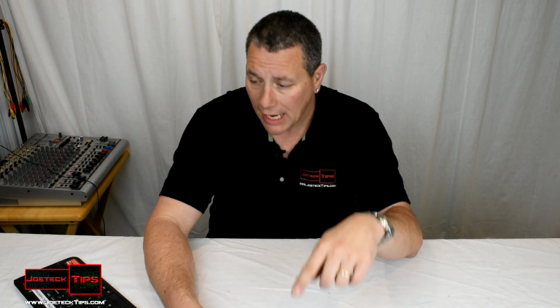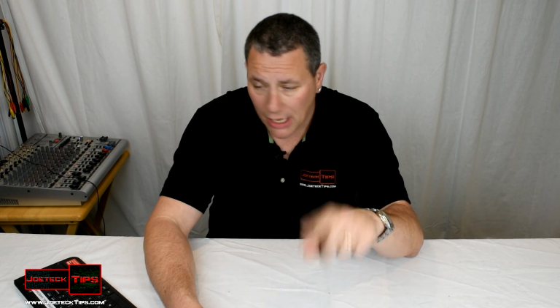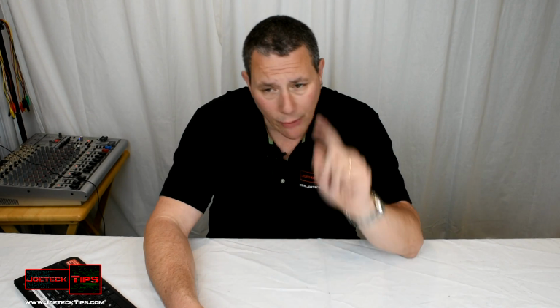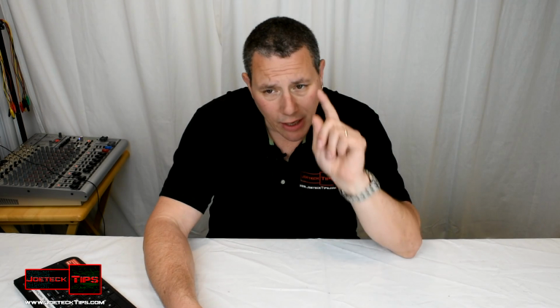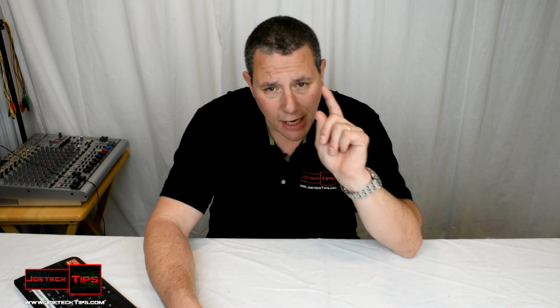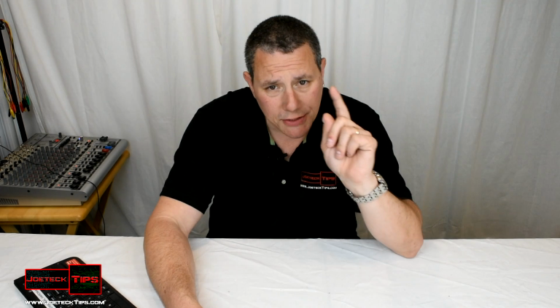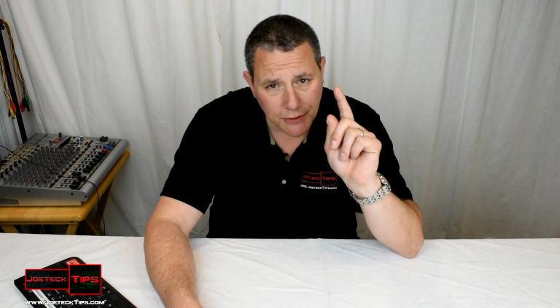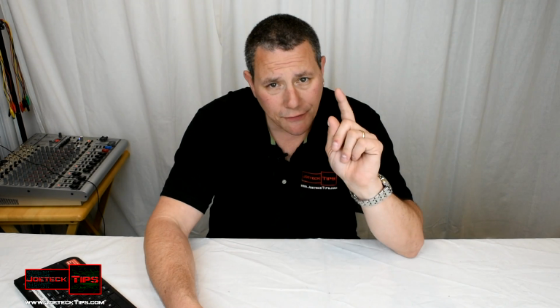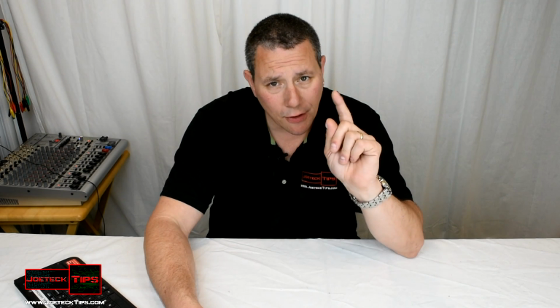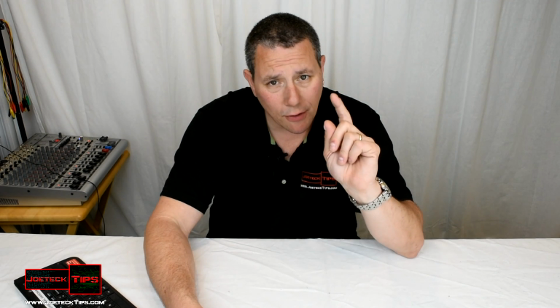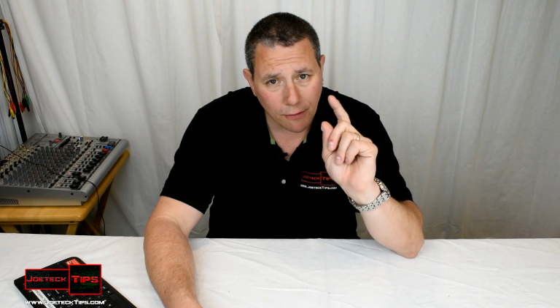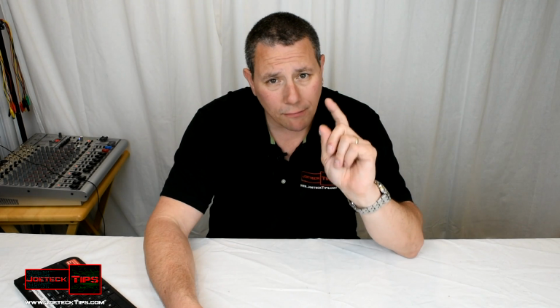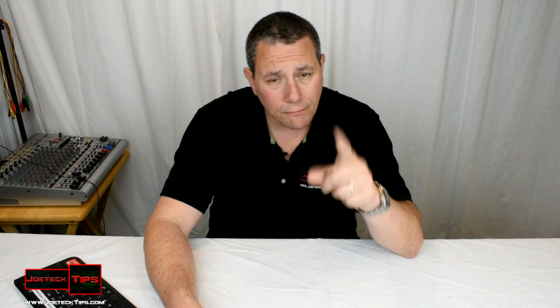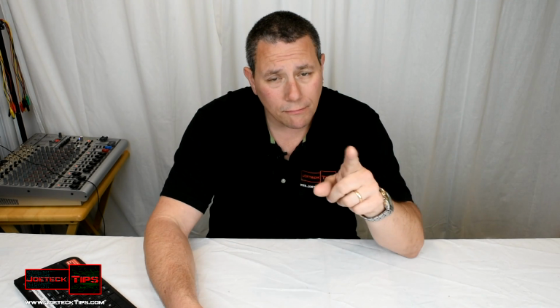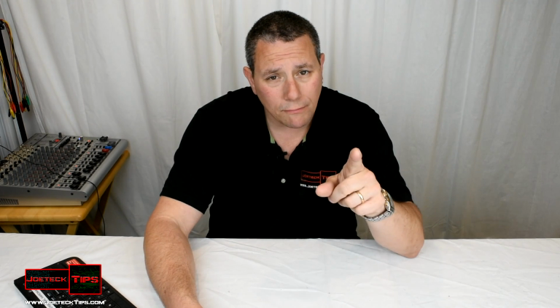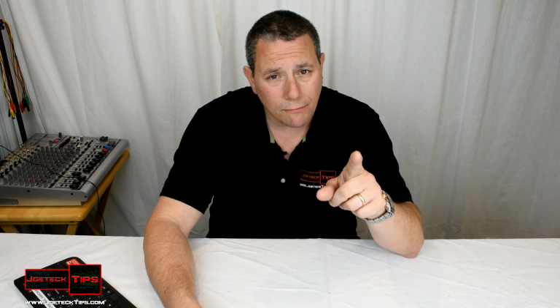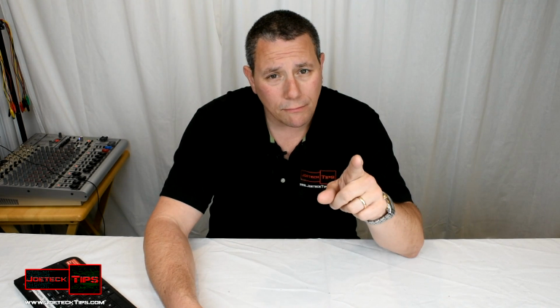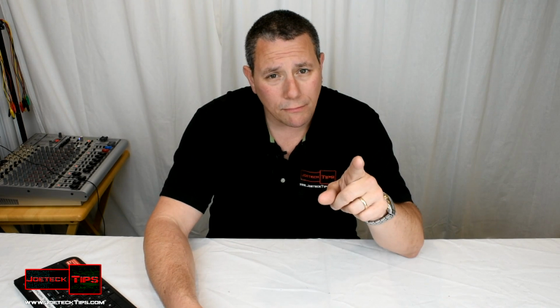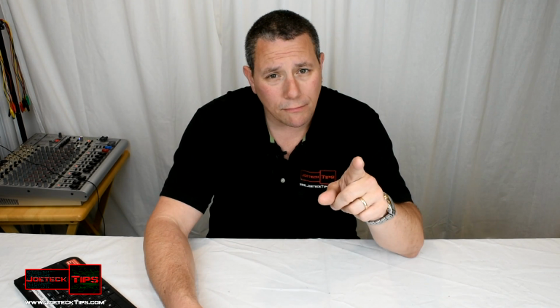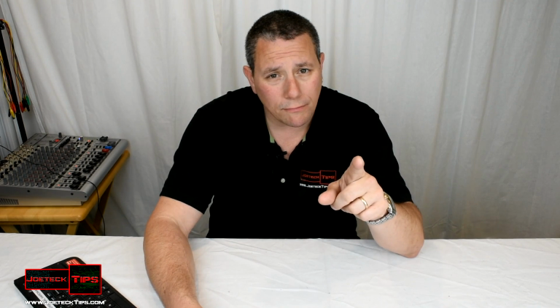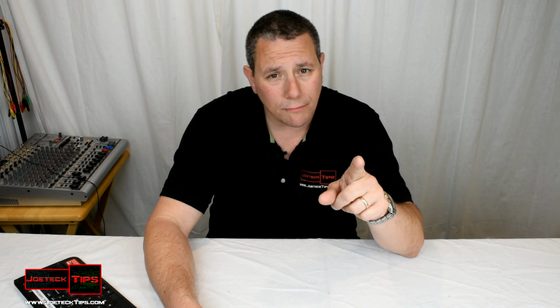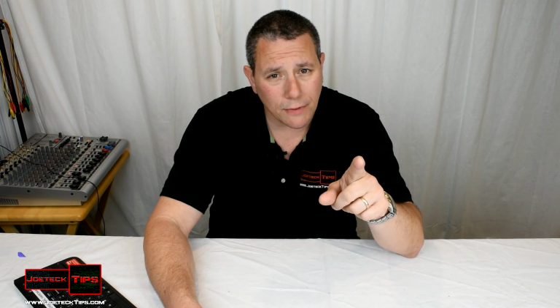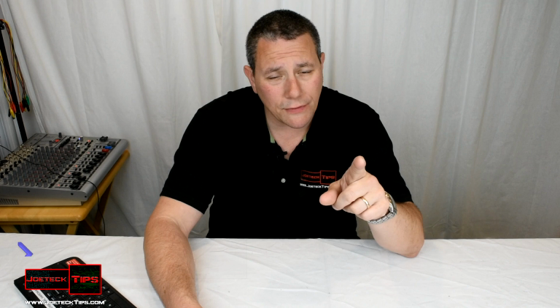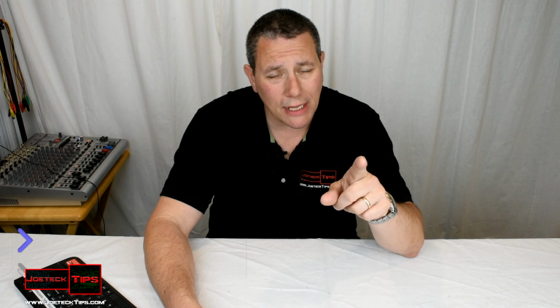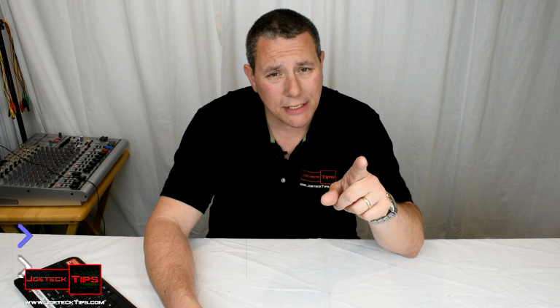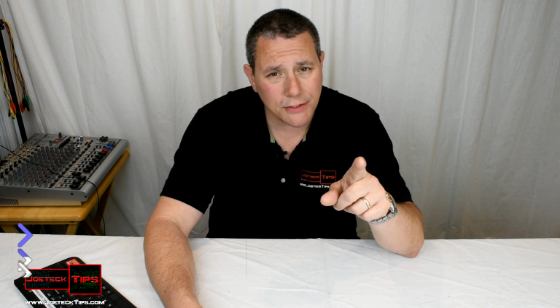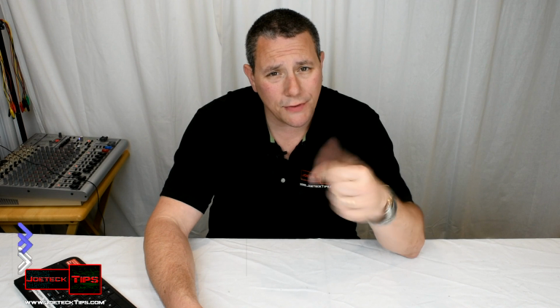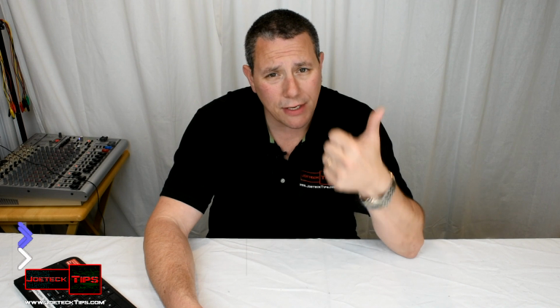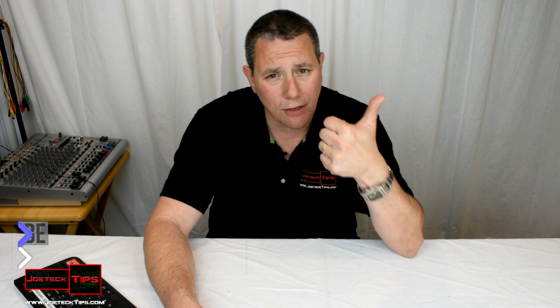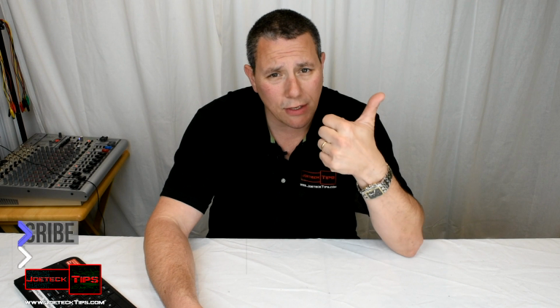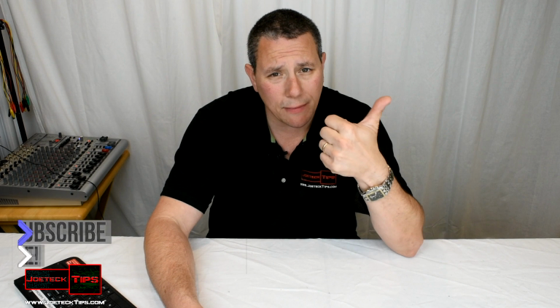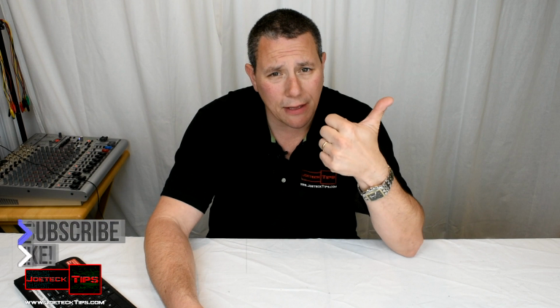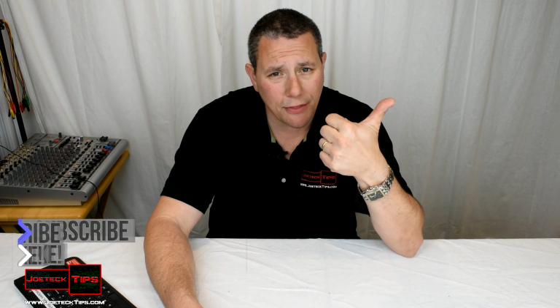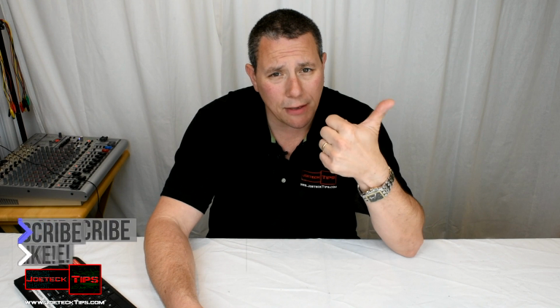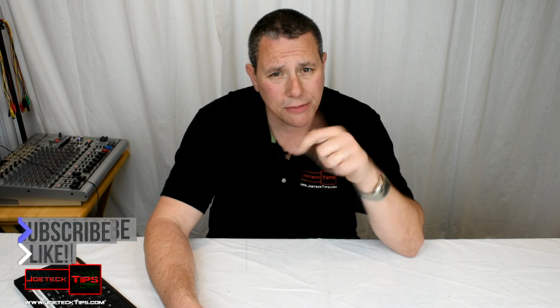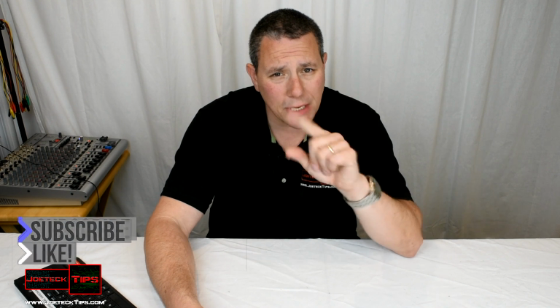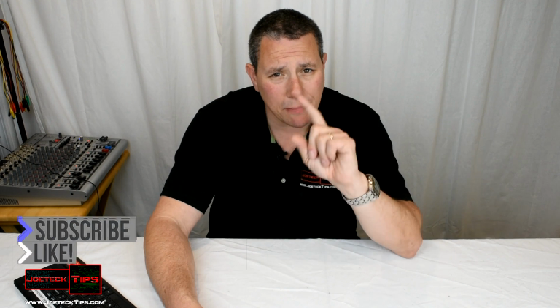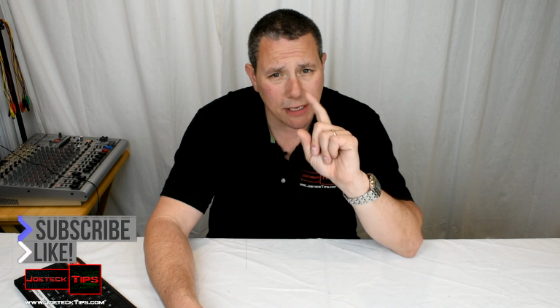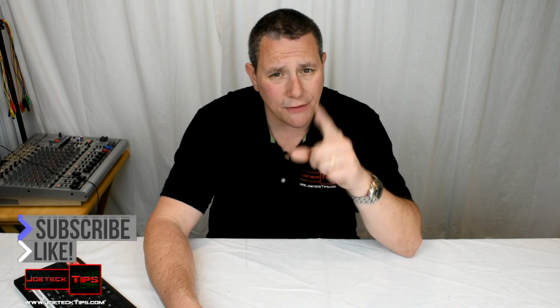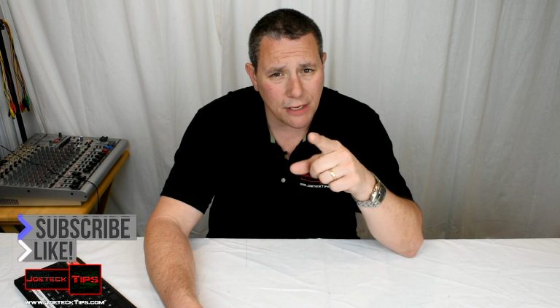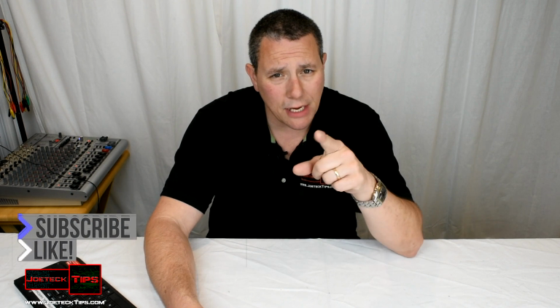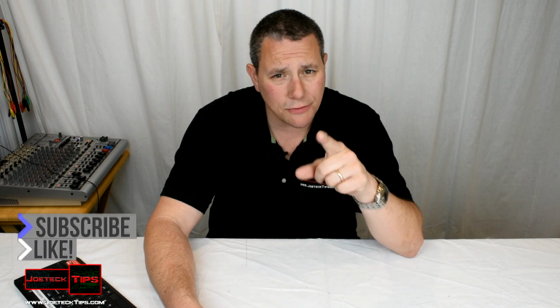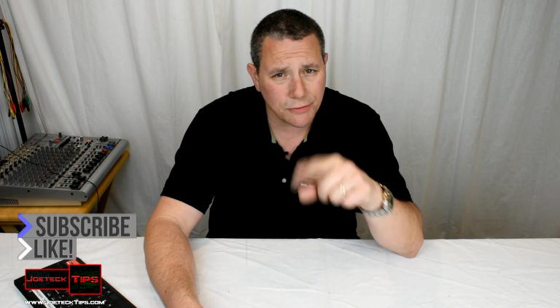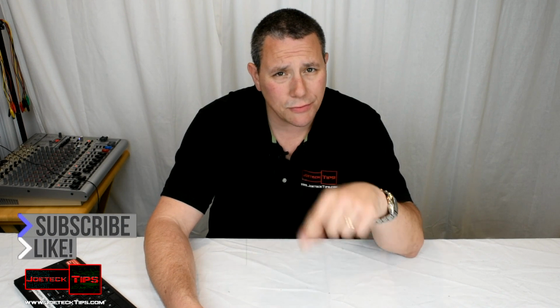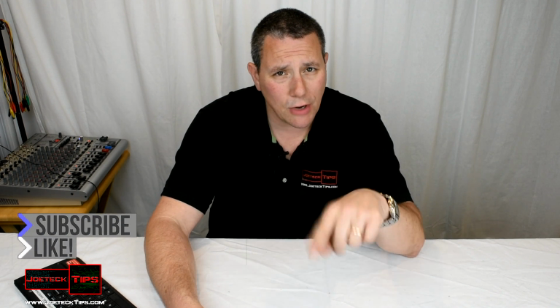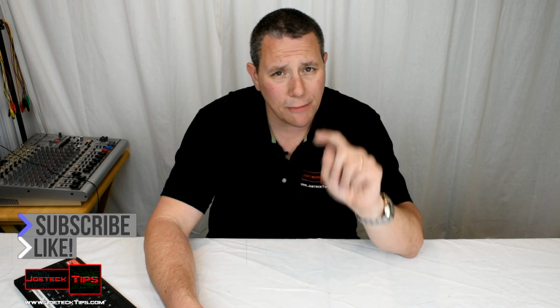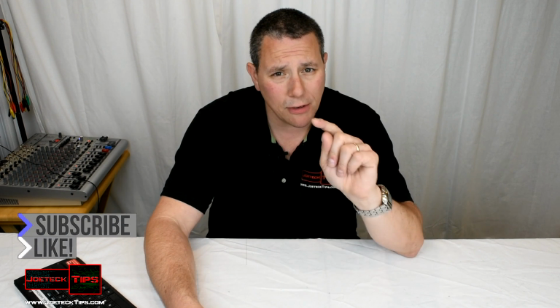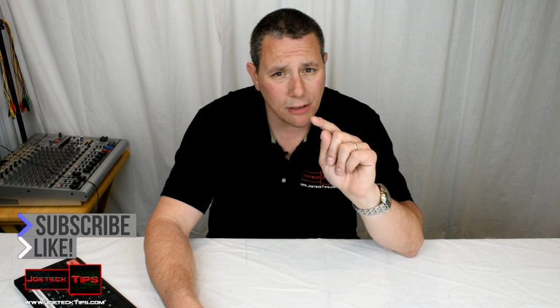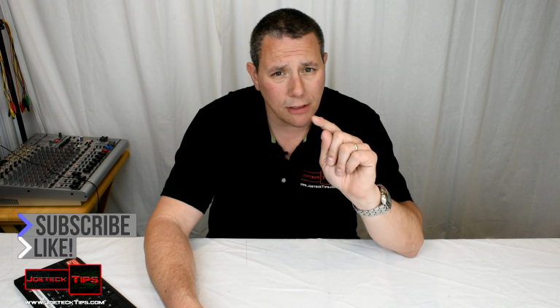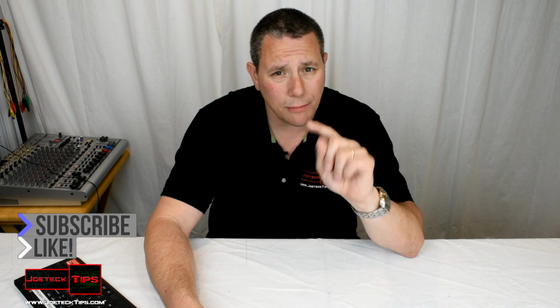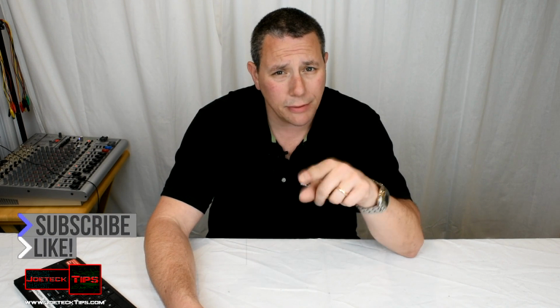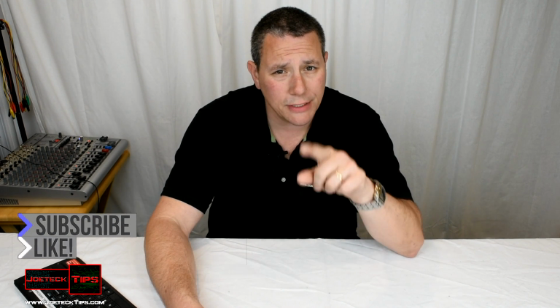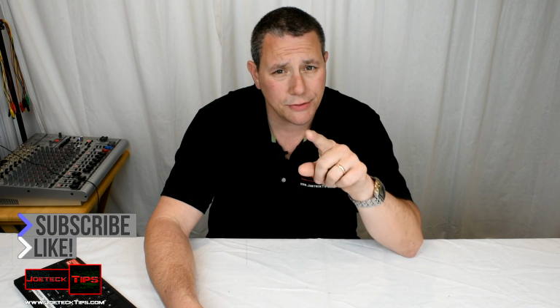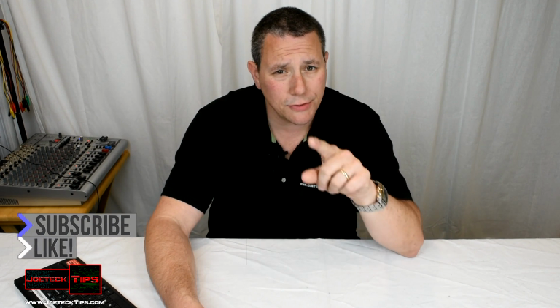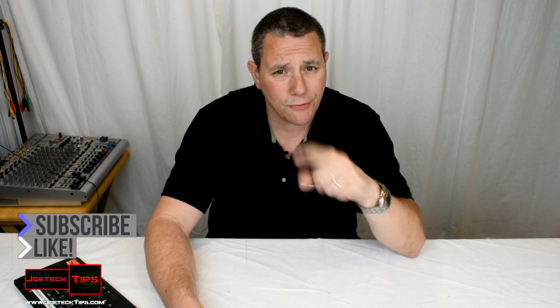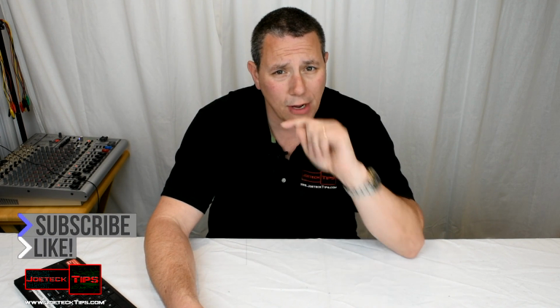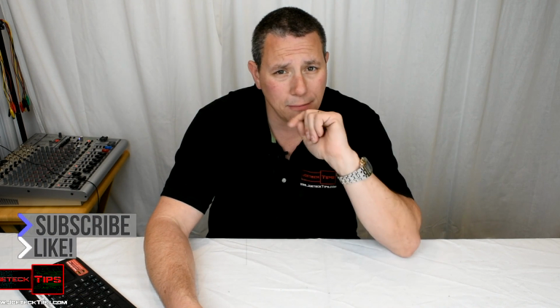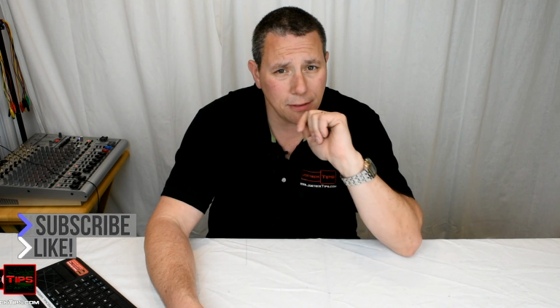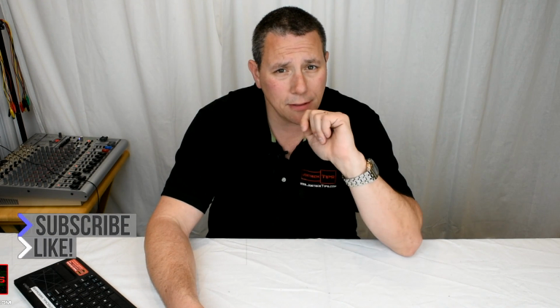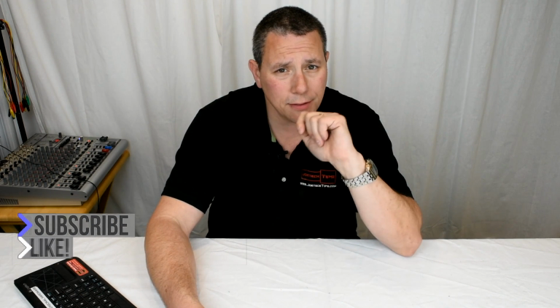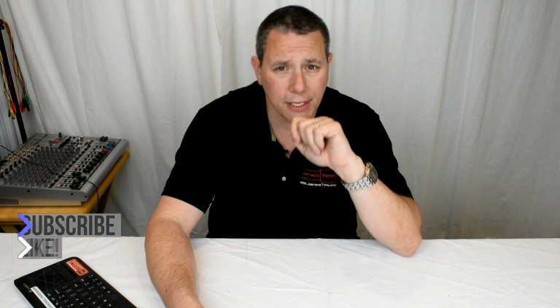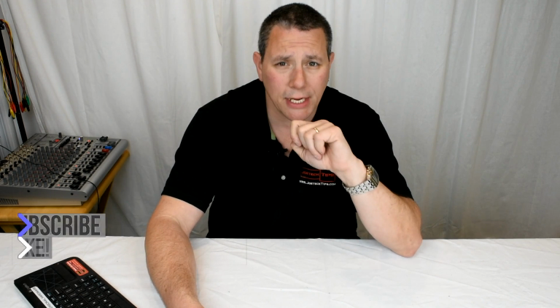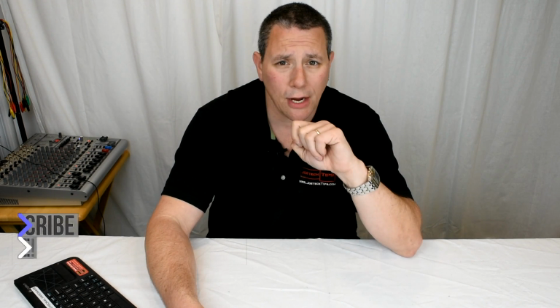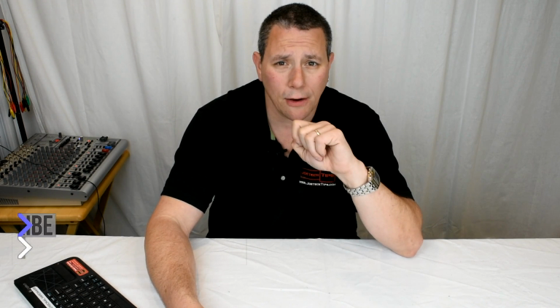Anyway guys, if you like this video, give me a thumbs up. And if you're not a subscriber, please subscribe. Take care.